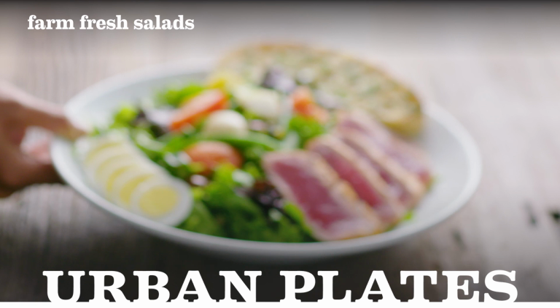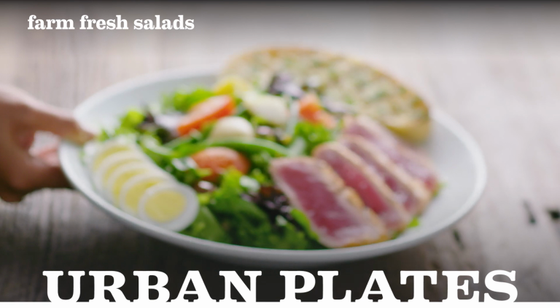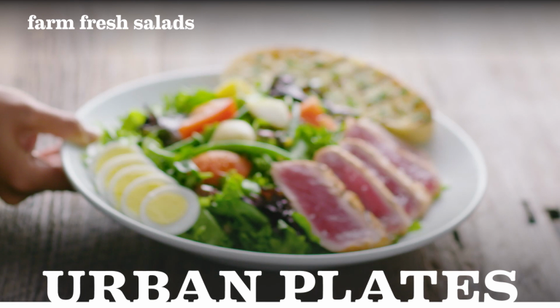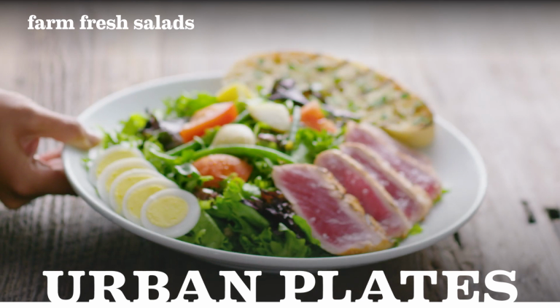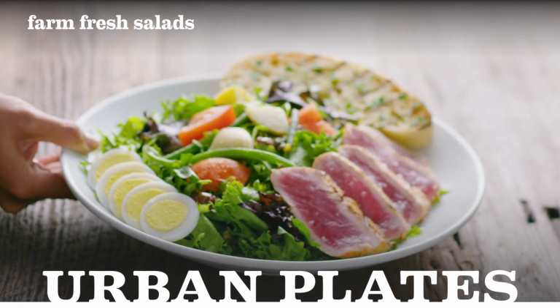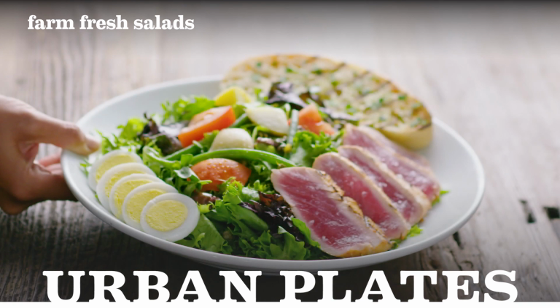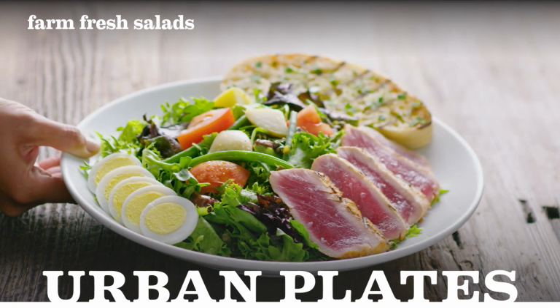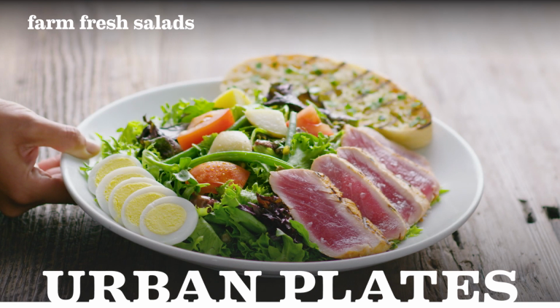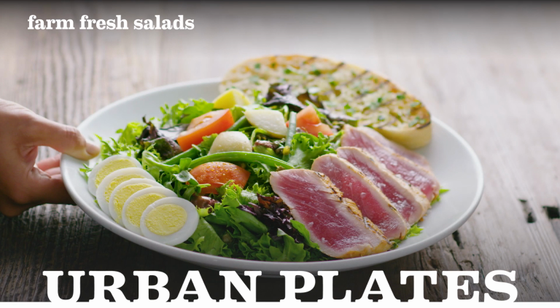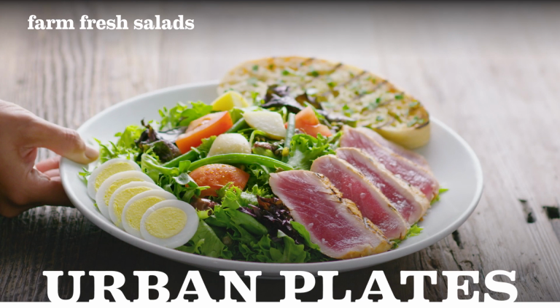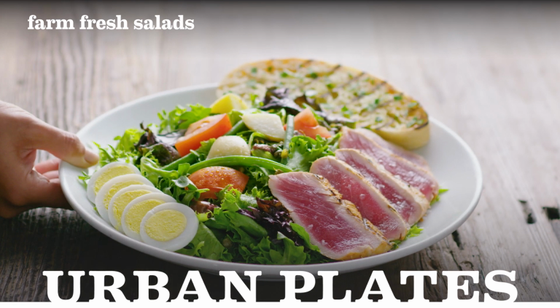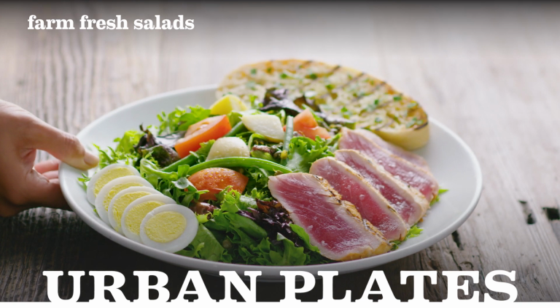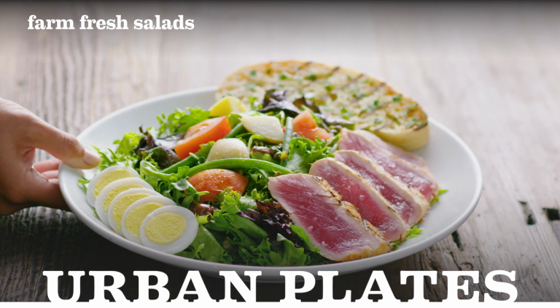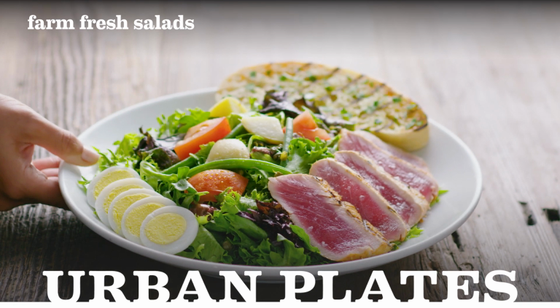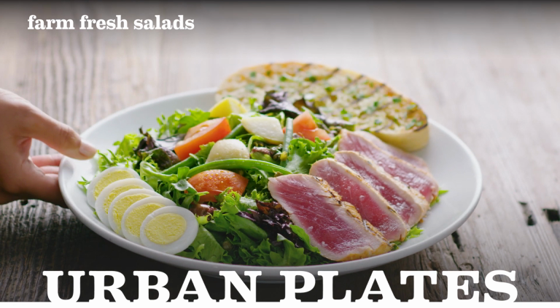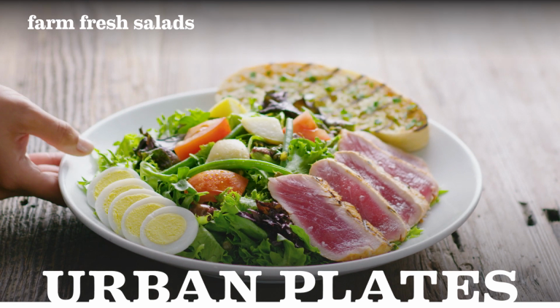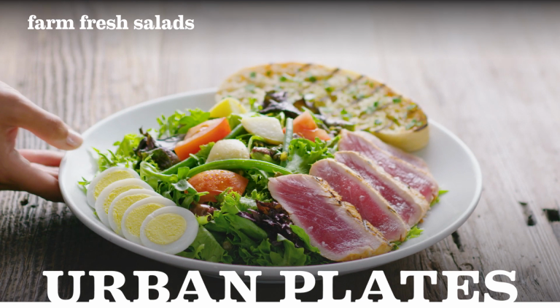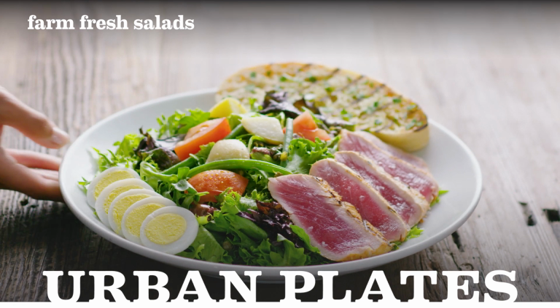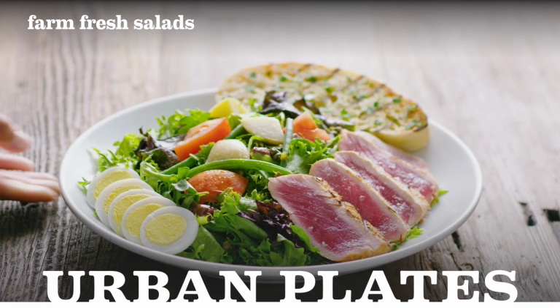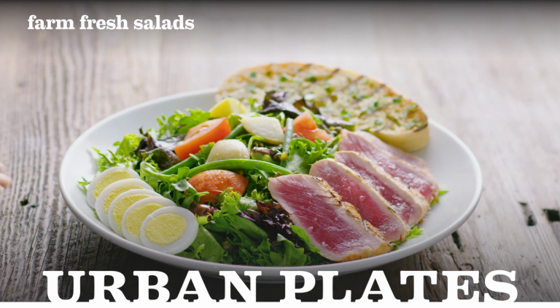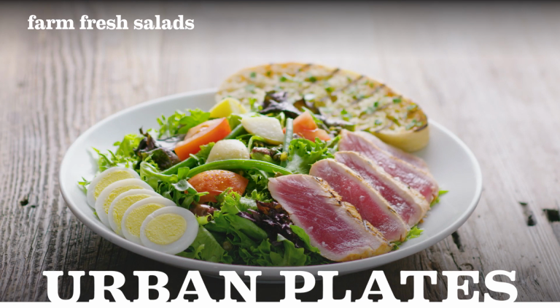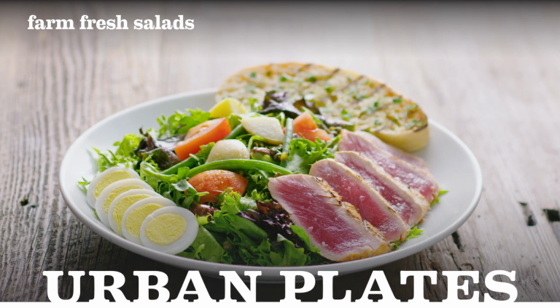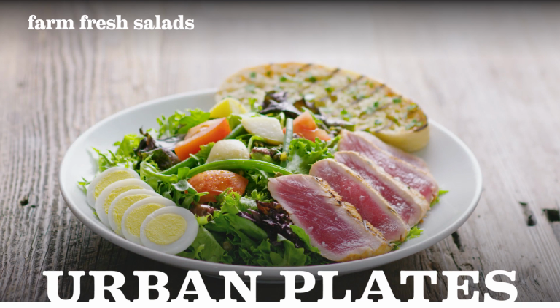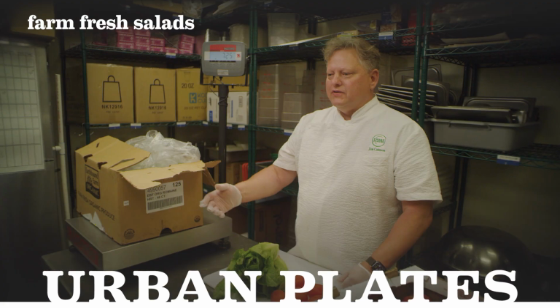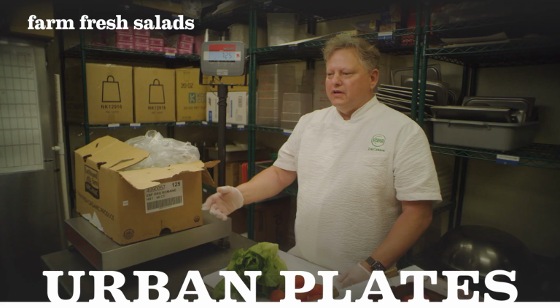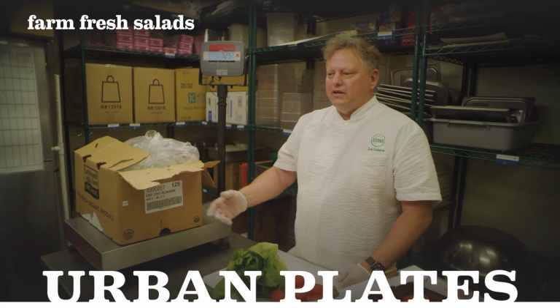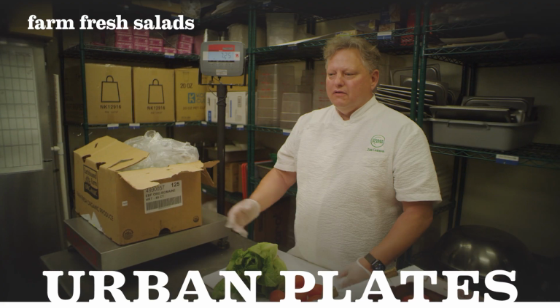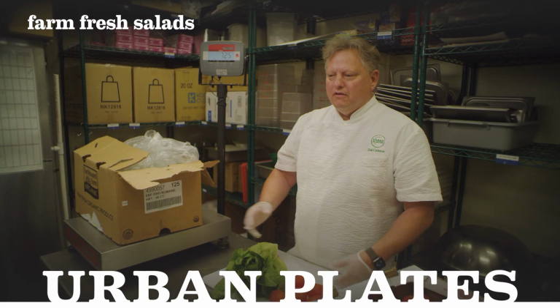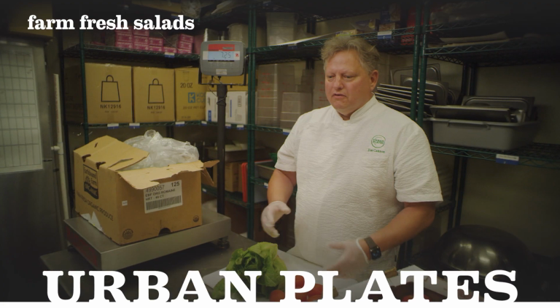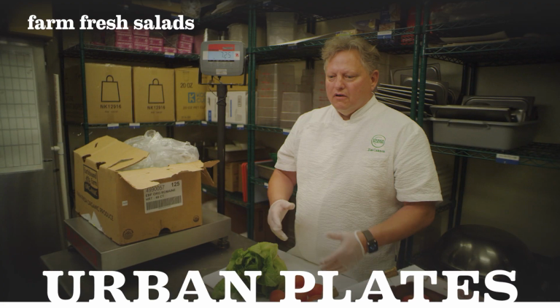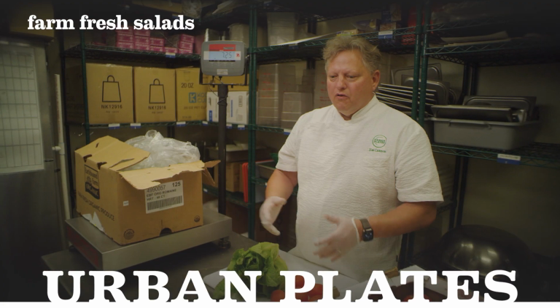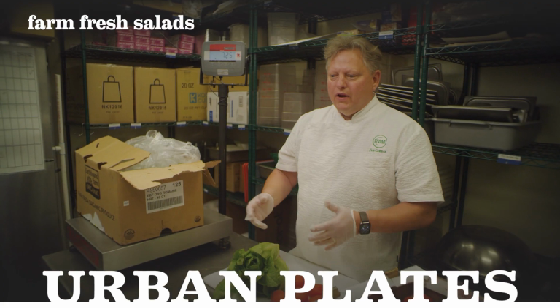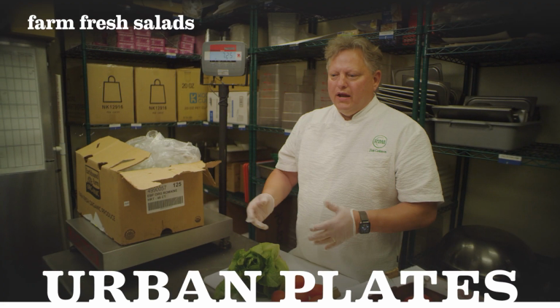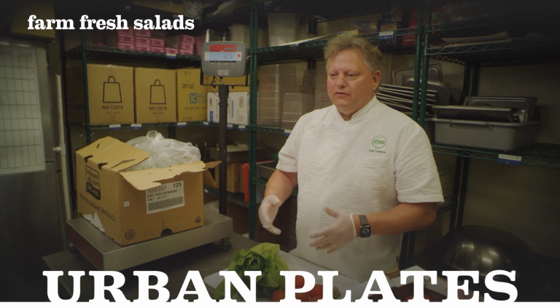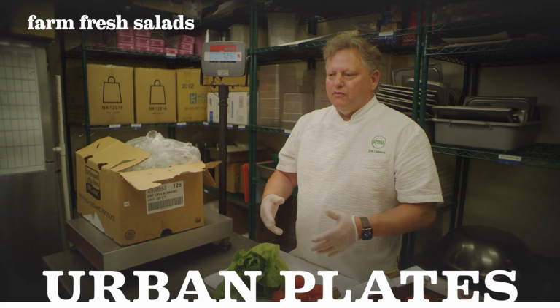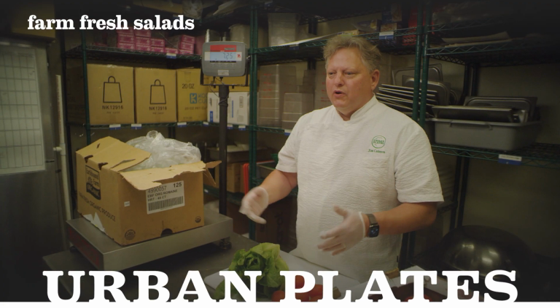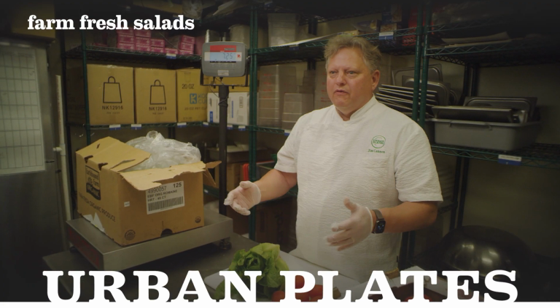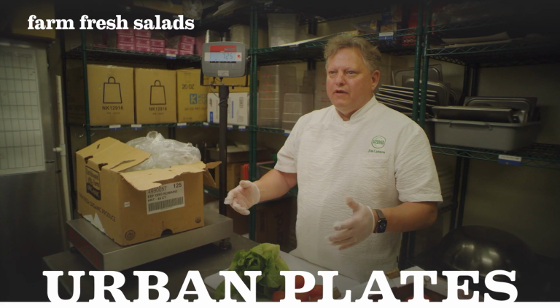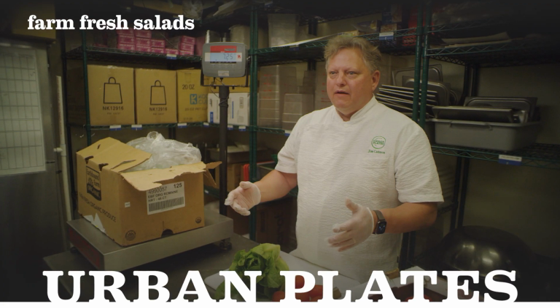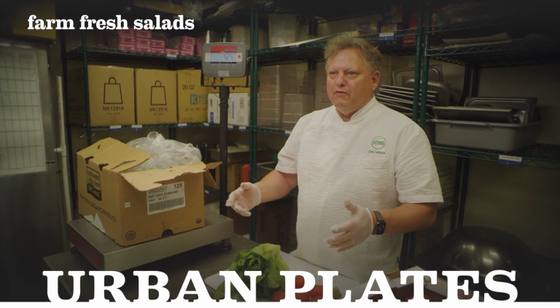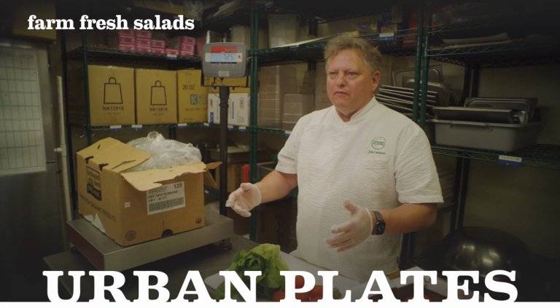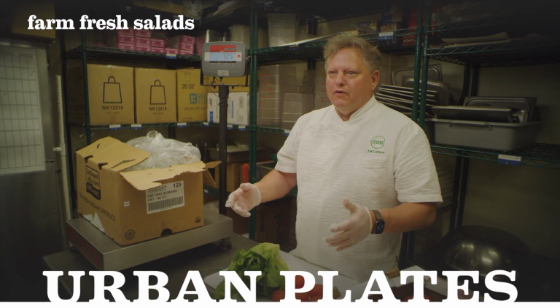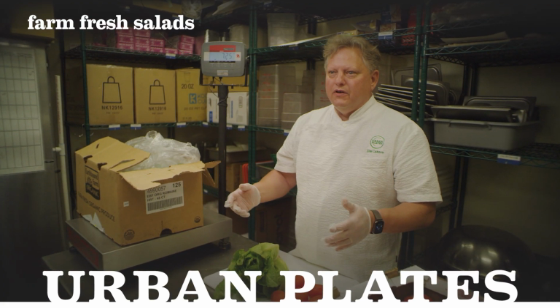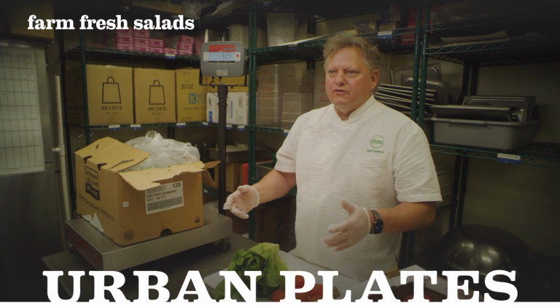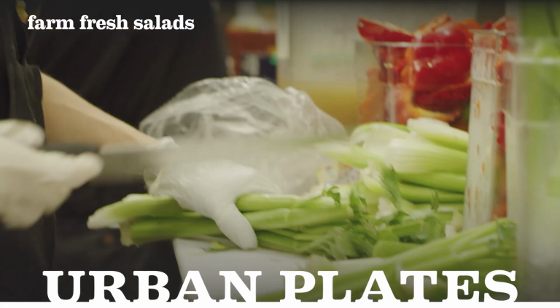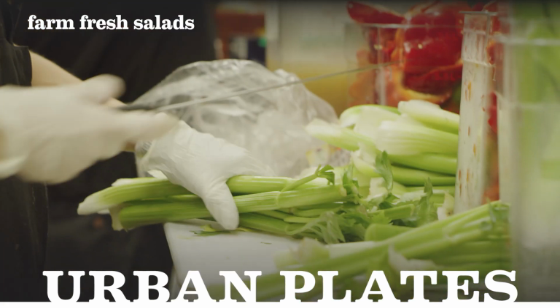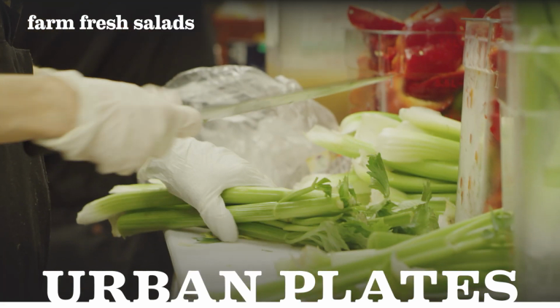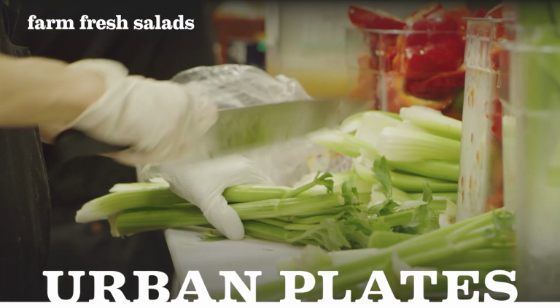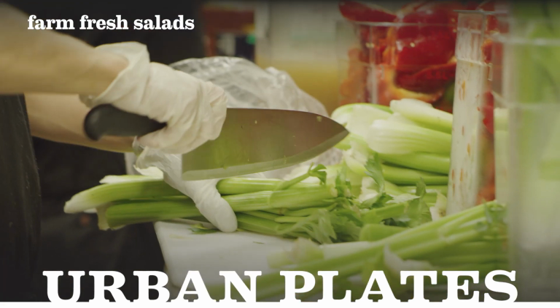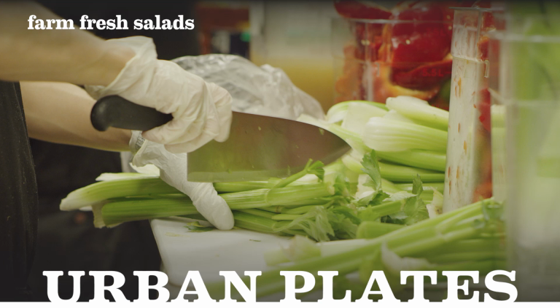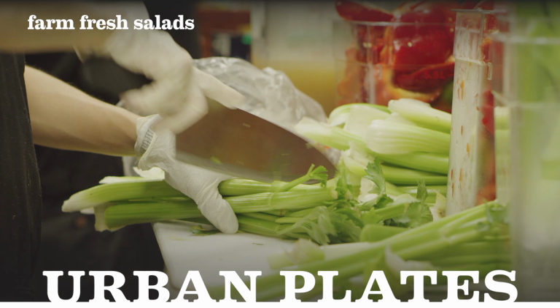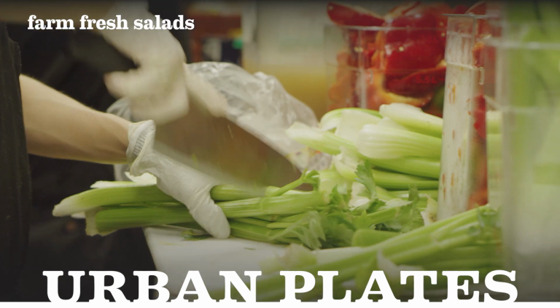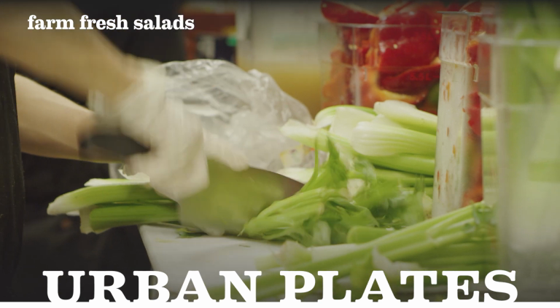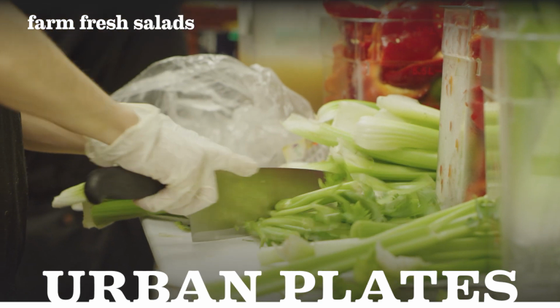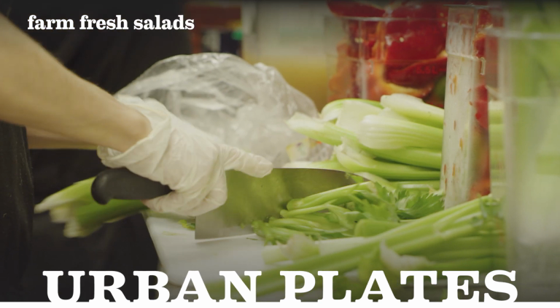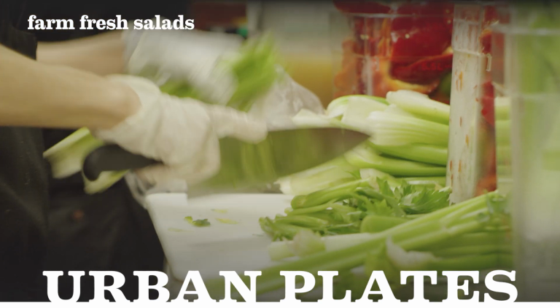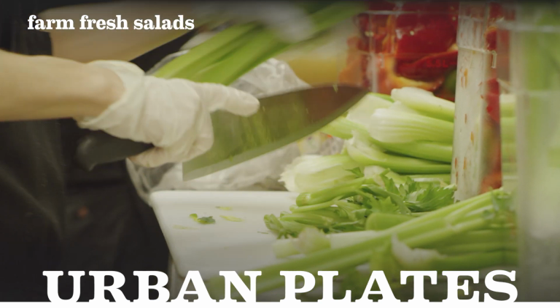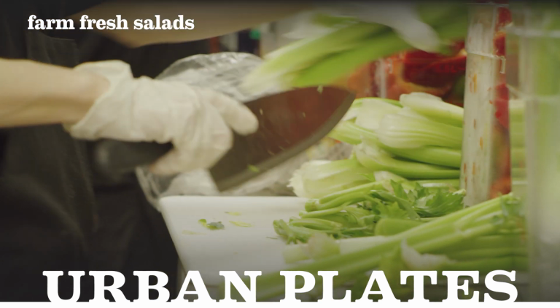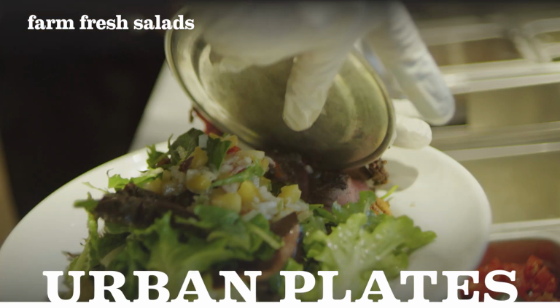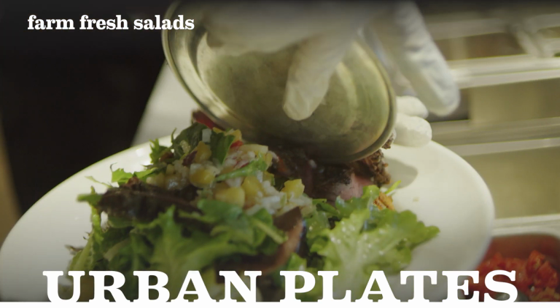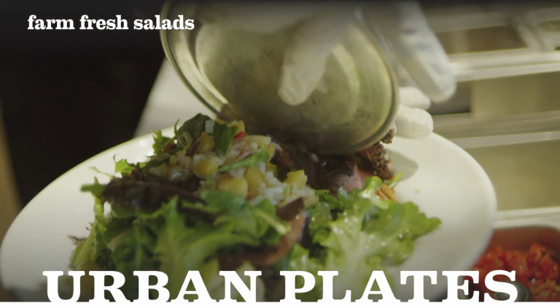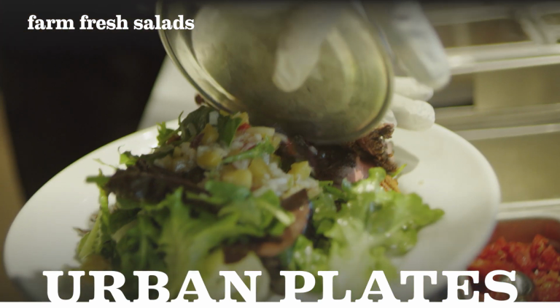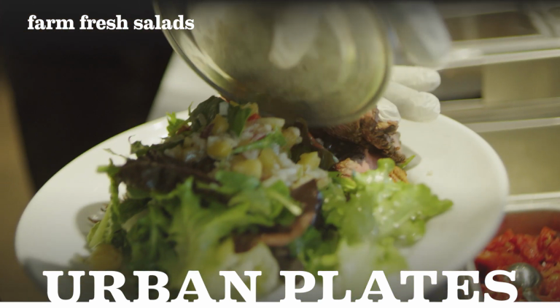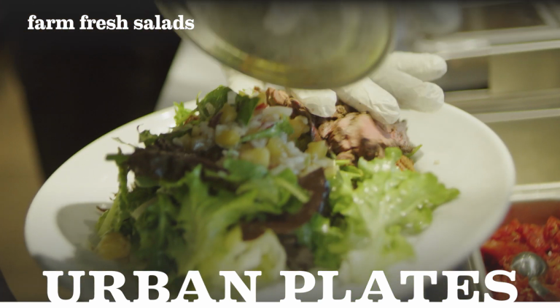A lot of people can make a salad, but they're getting a bottle of dressing, their ingredients, whatever they have in their fridge. We really think about the relish.